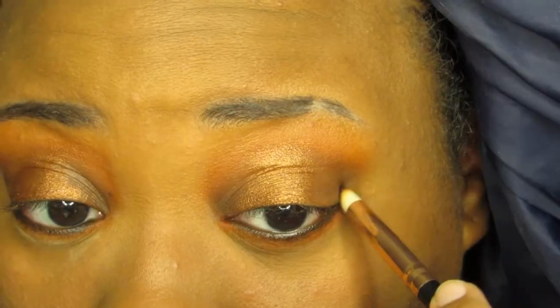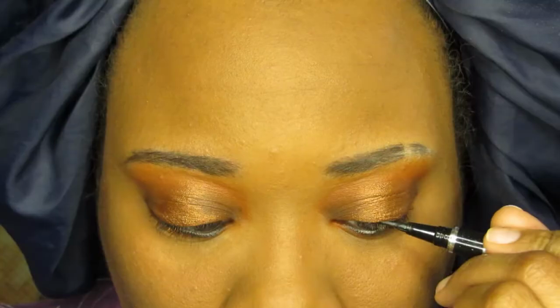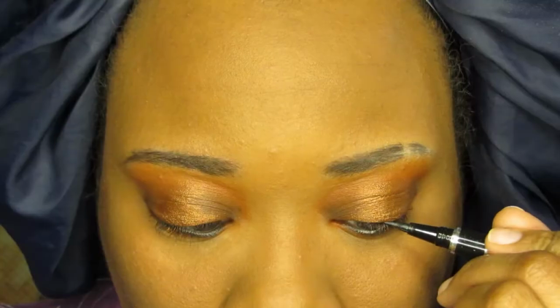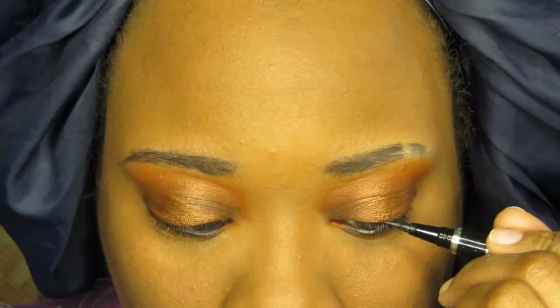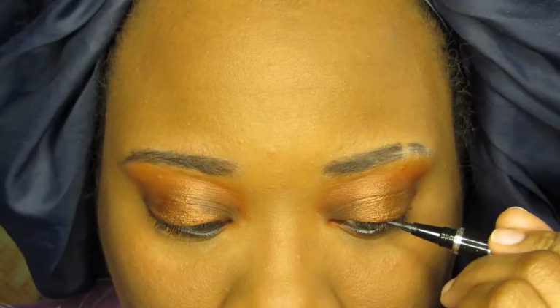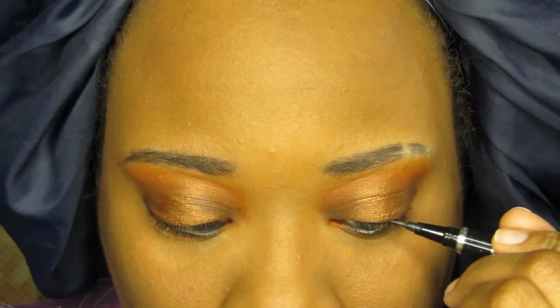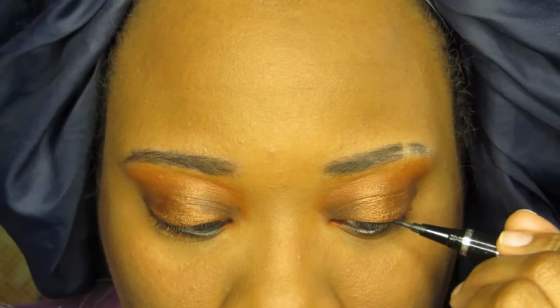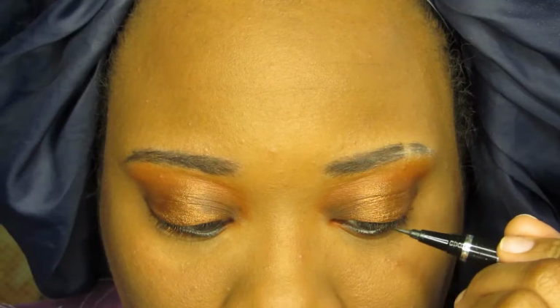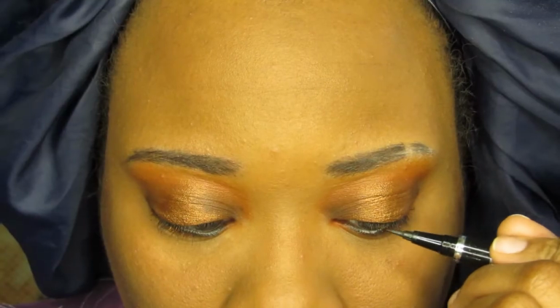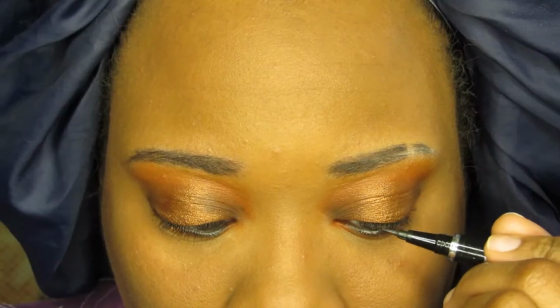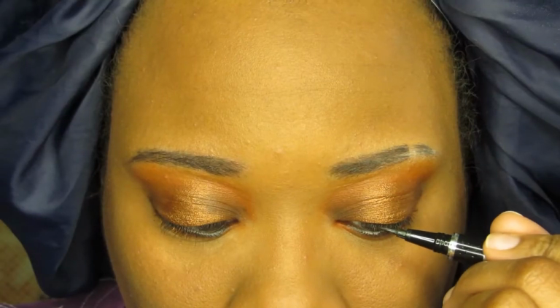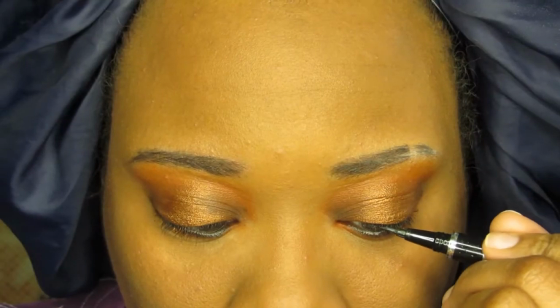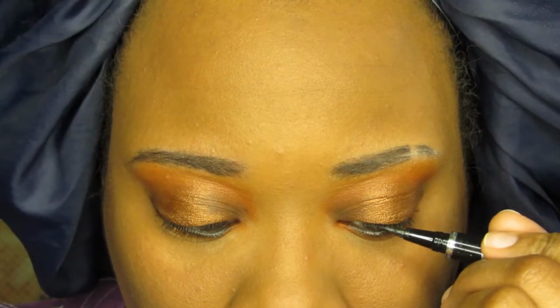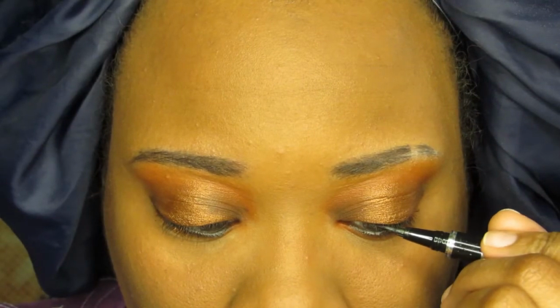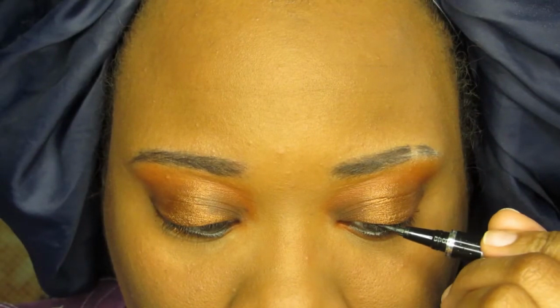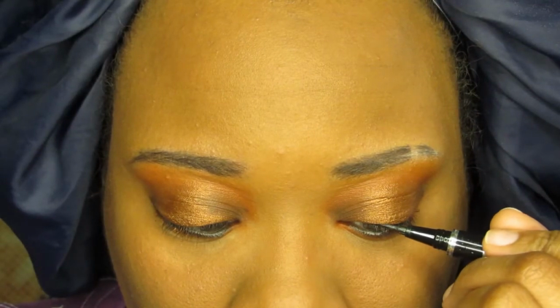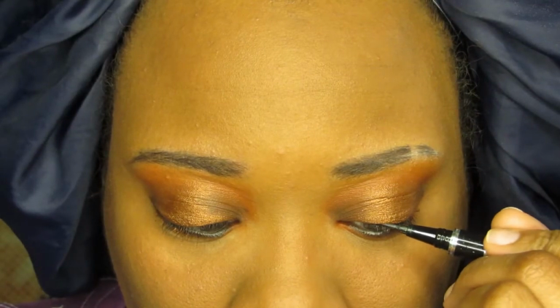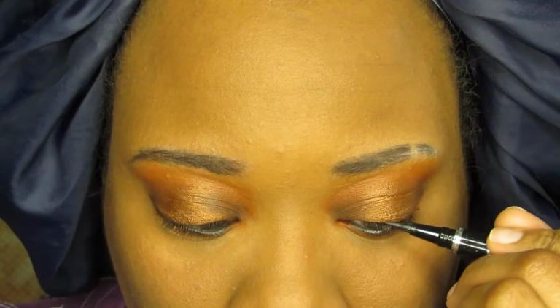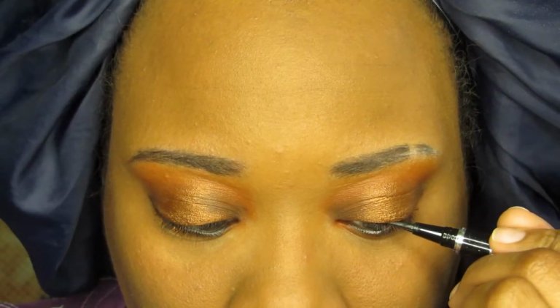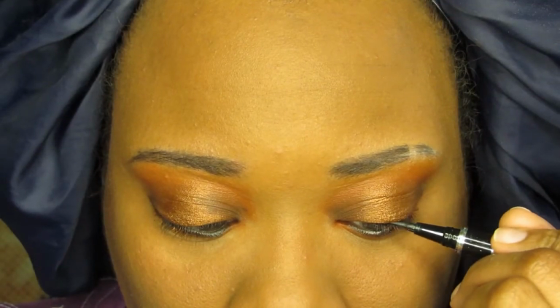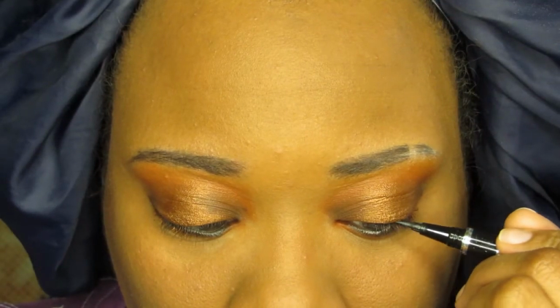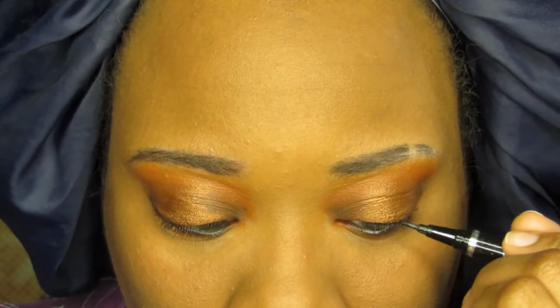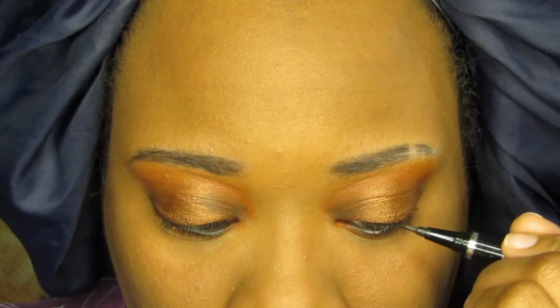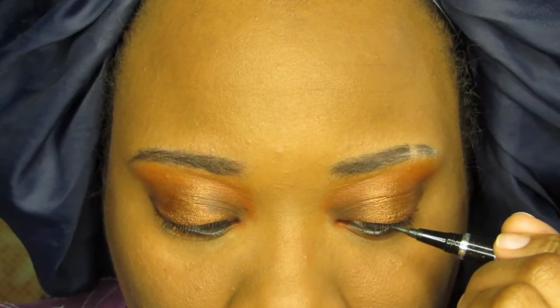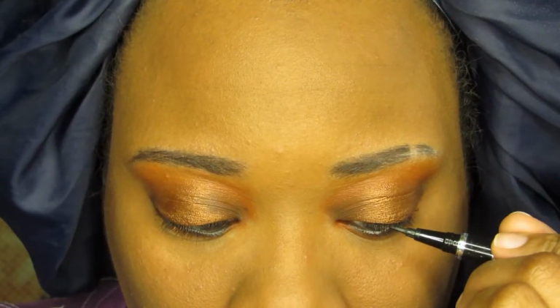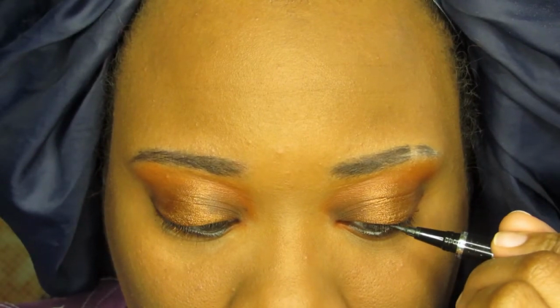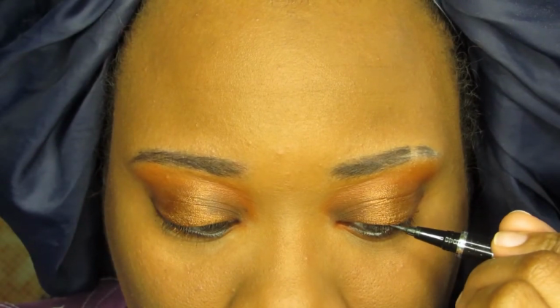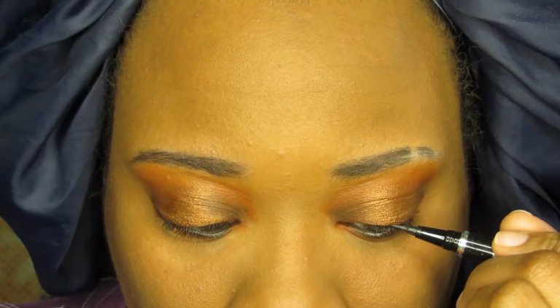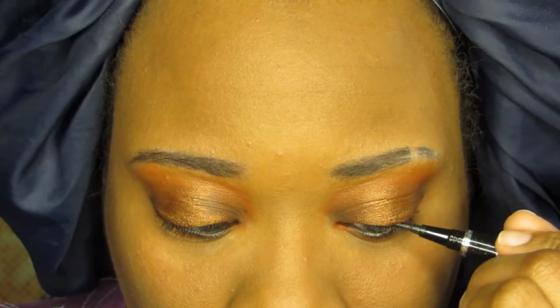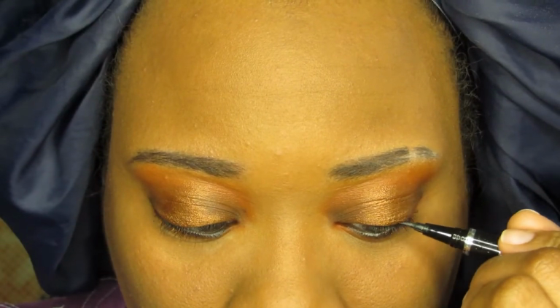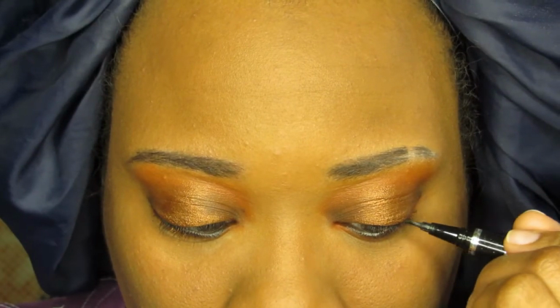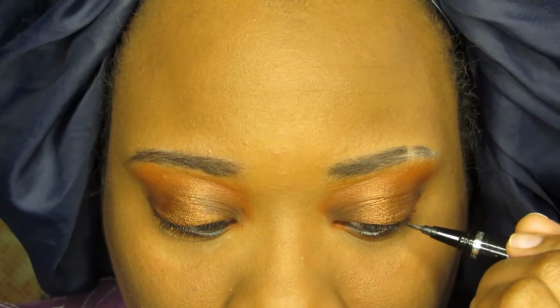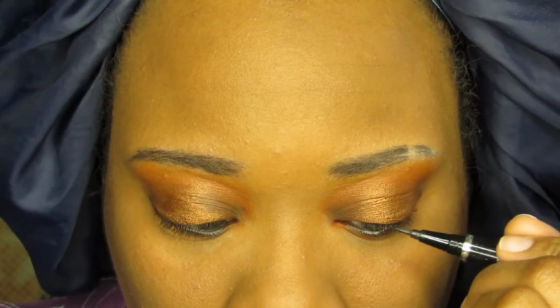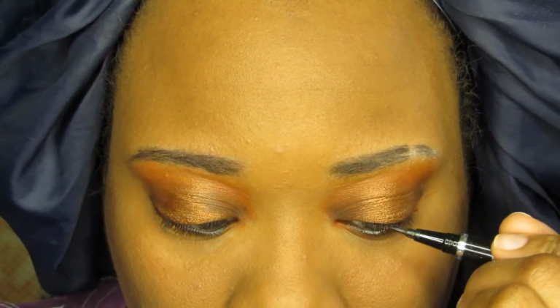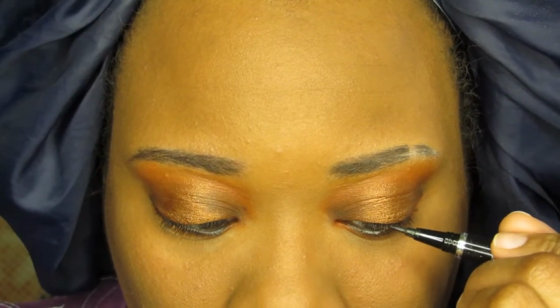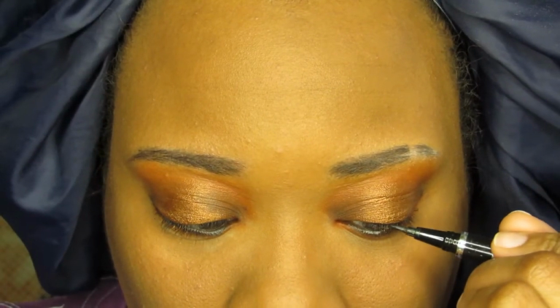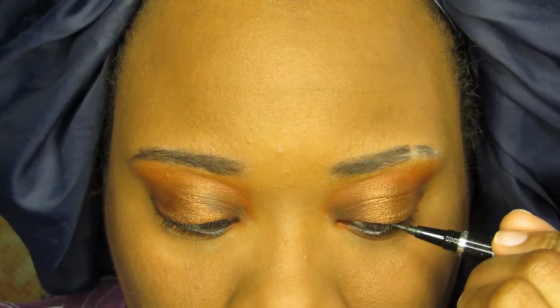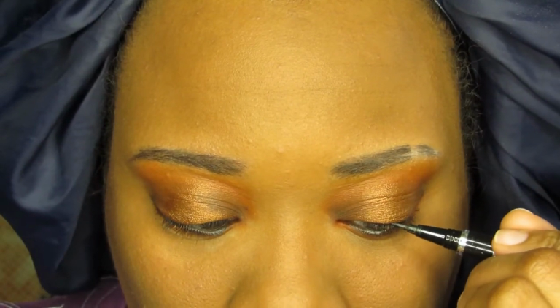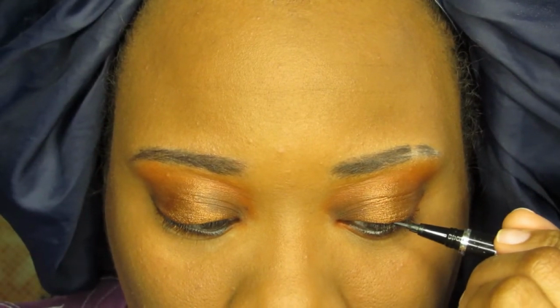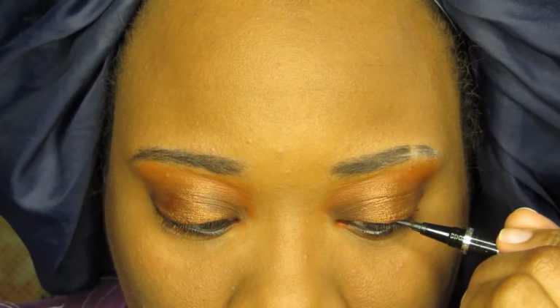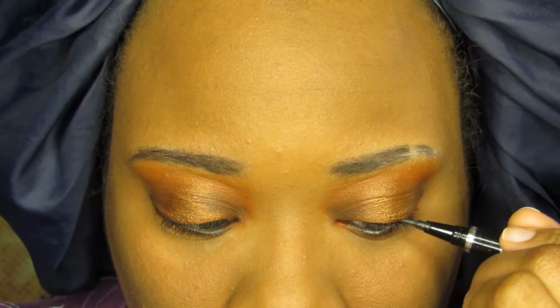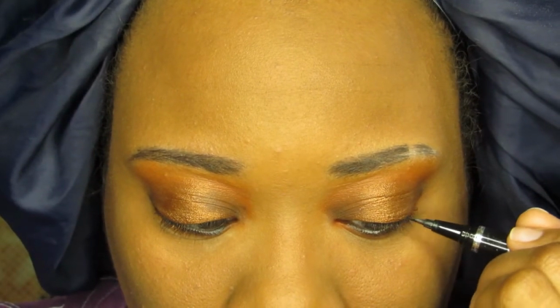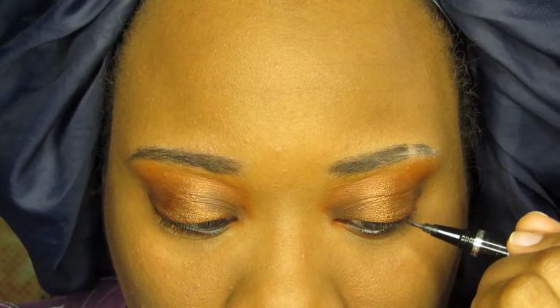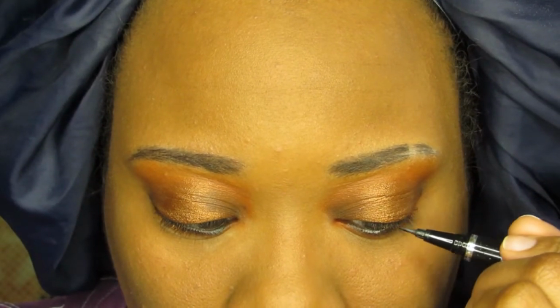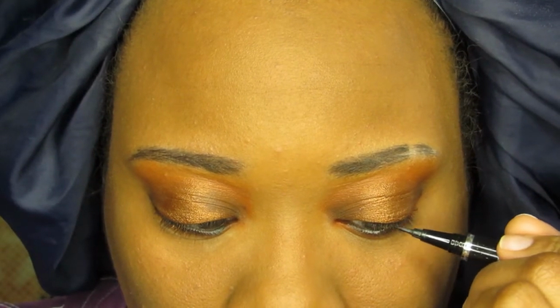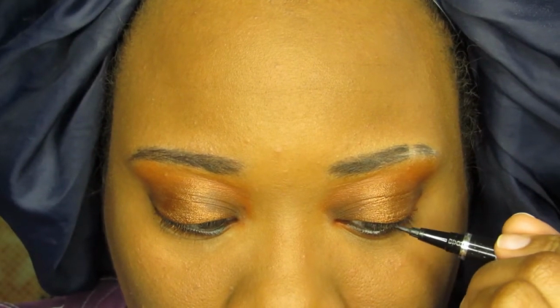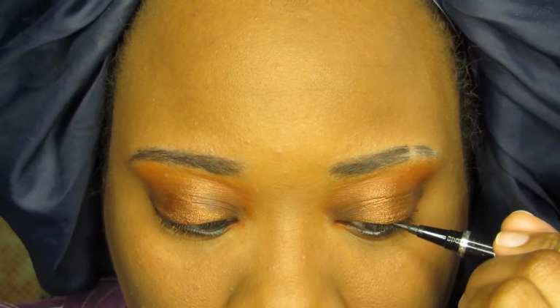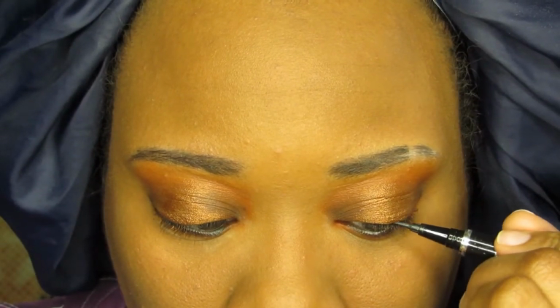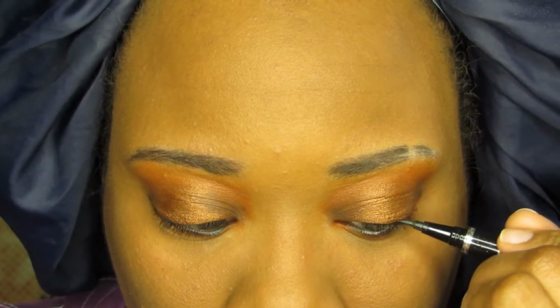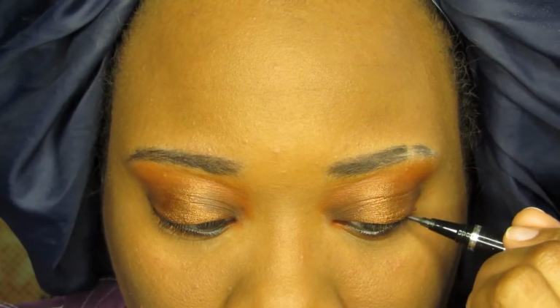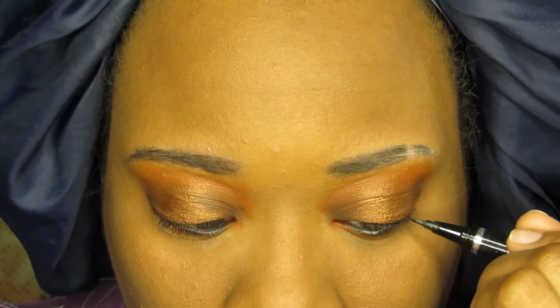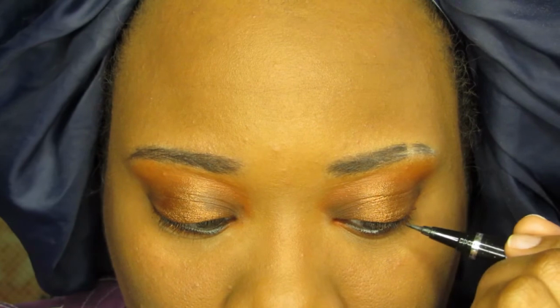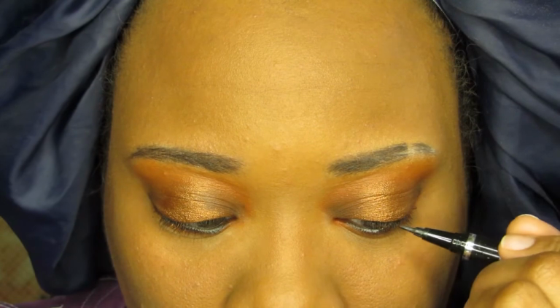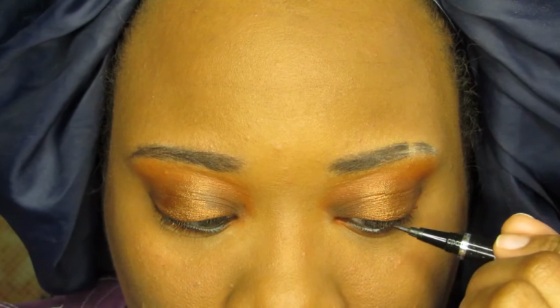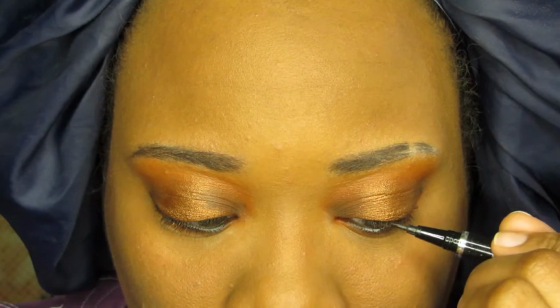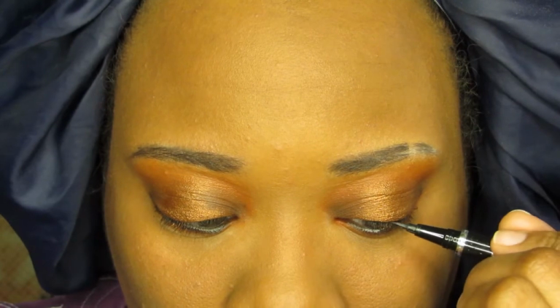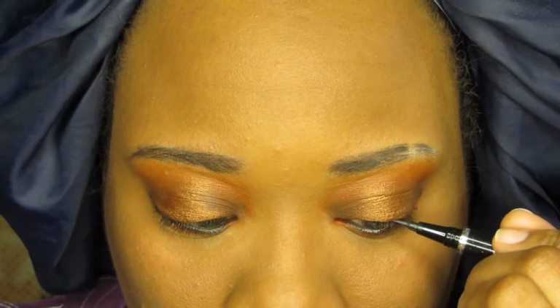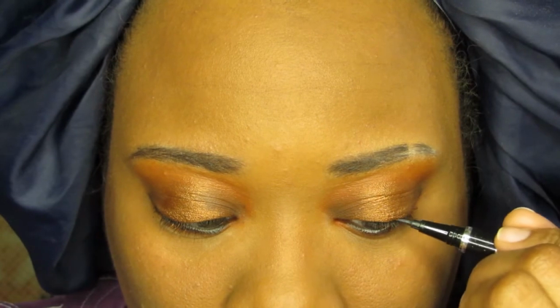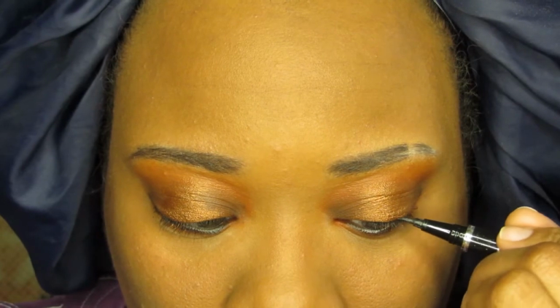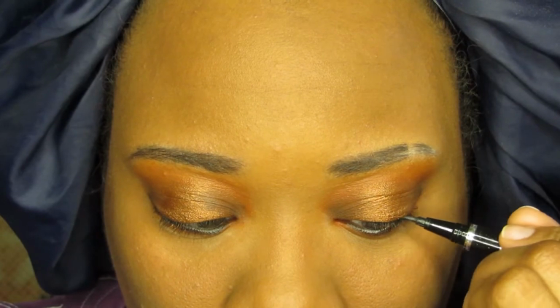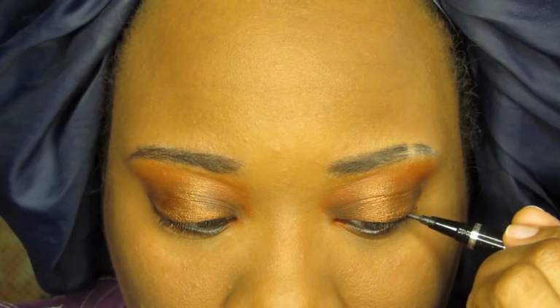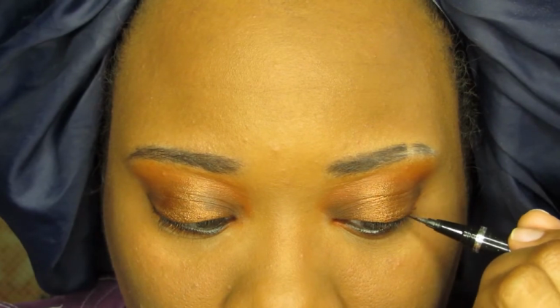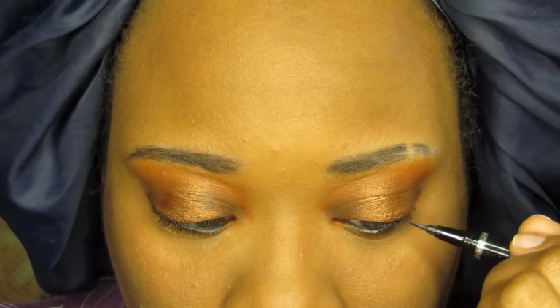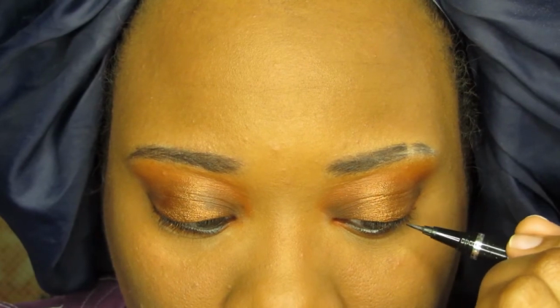I did a pretty thin liner and added mascara to my lashes before applying some false ones.